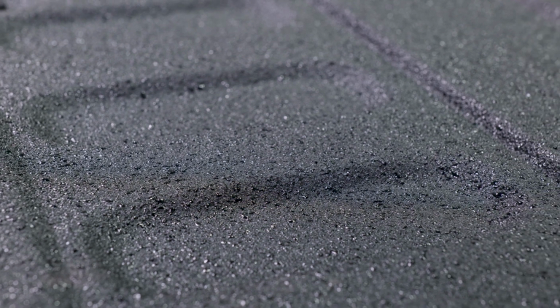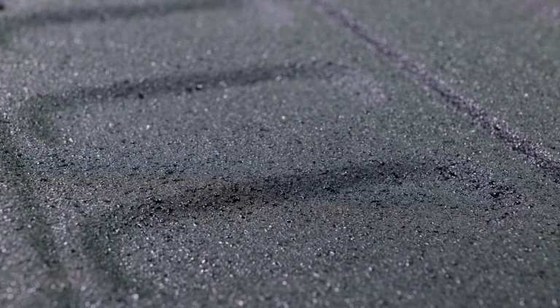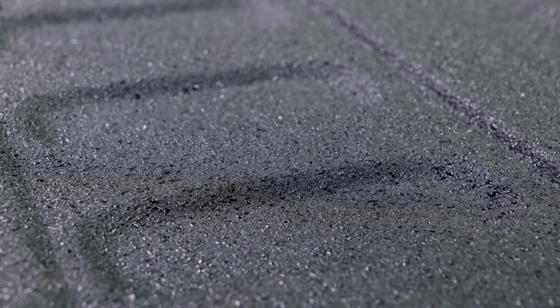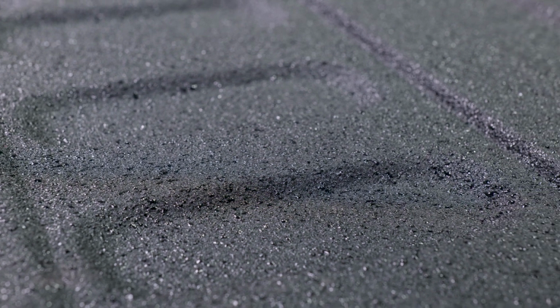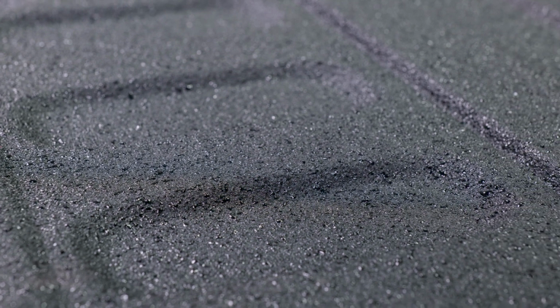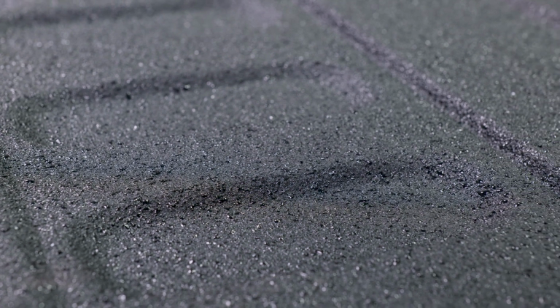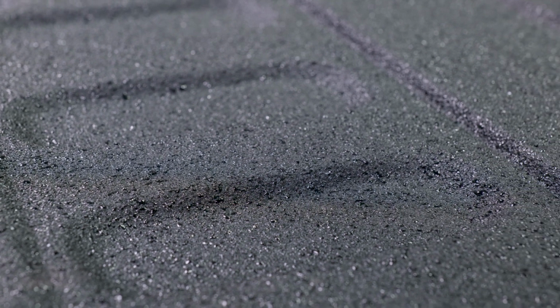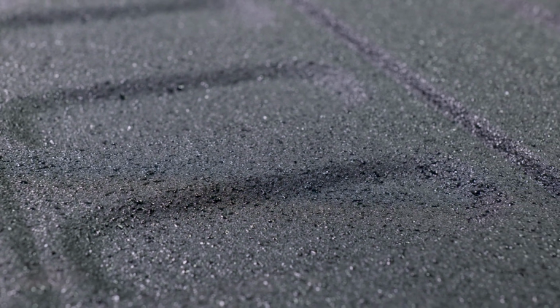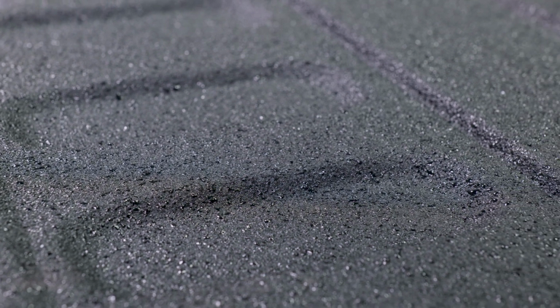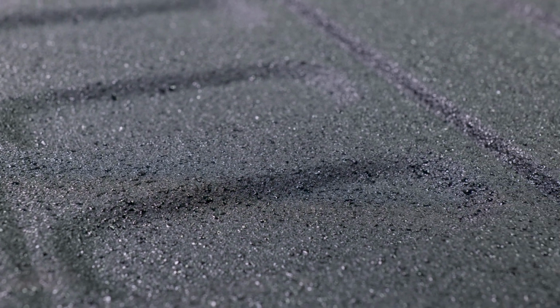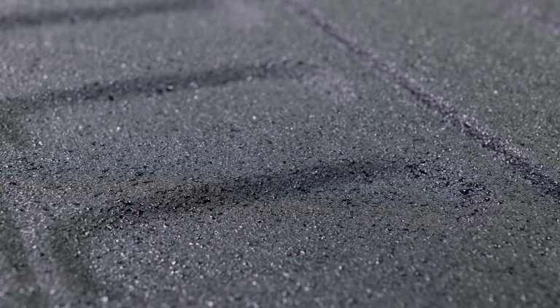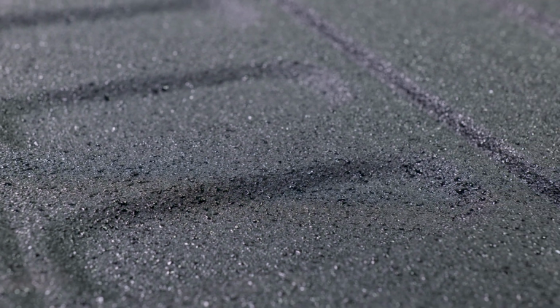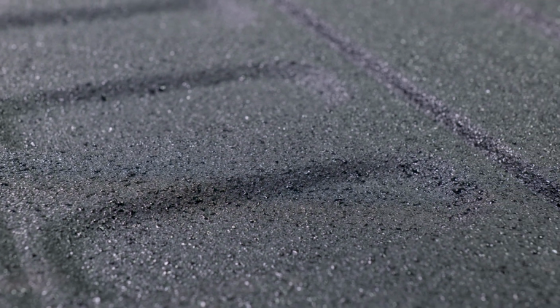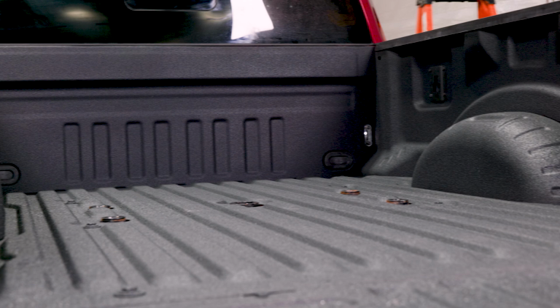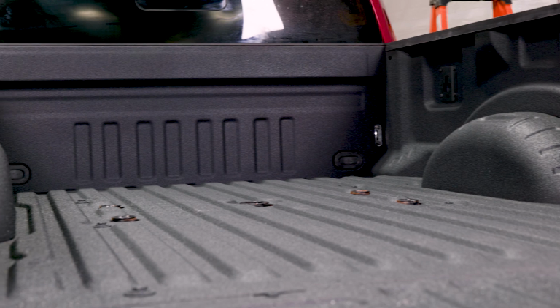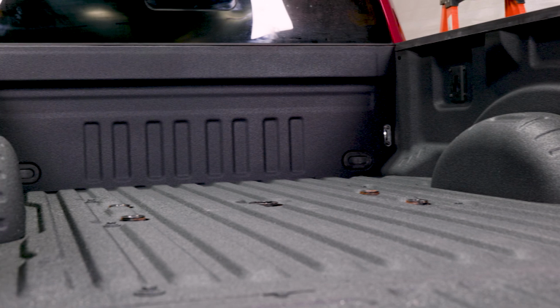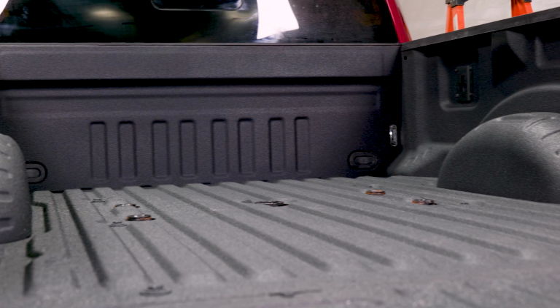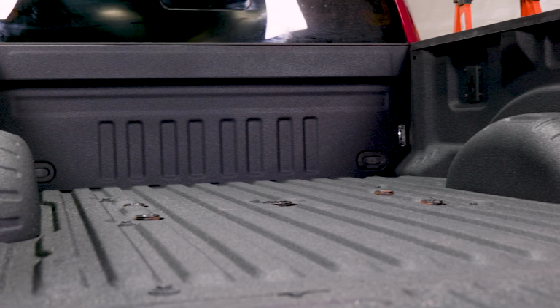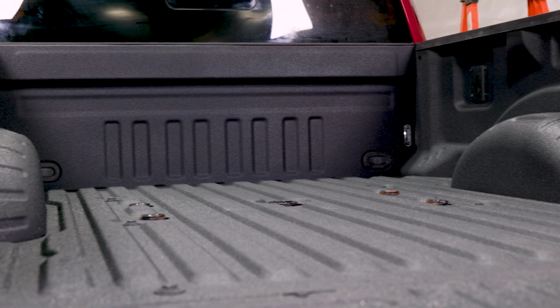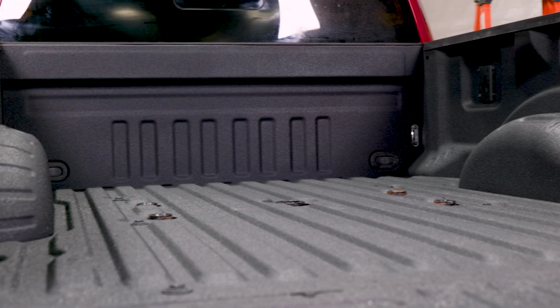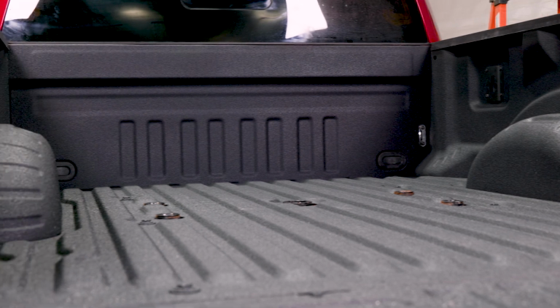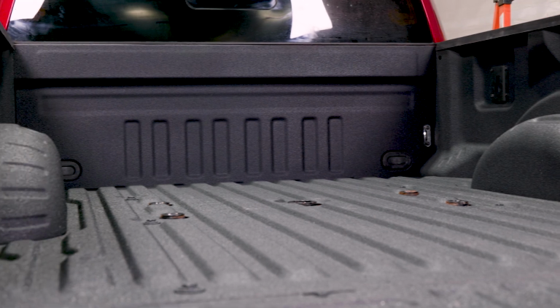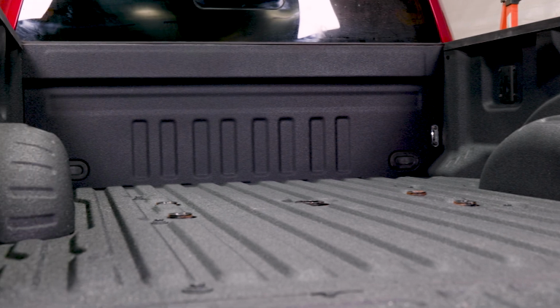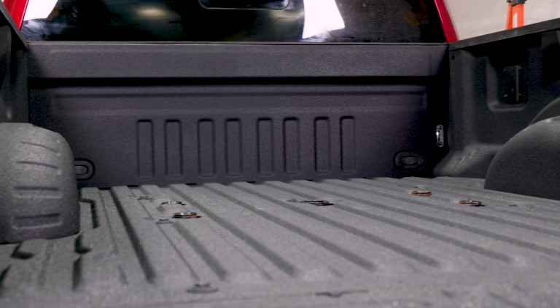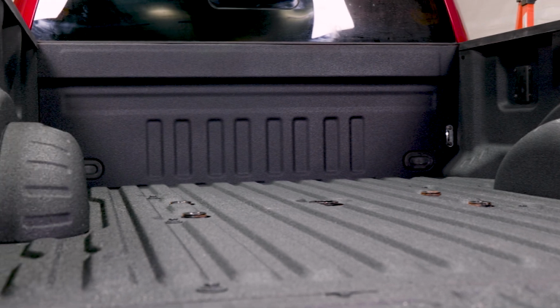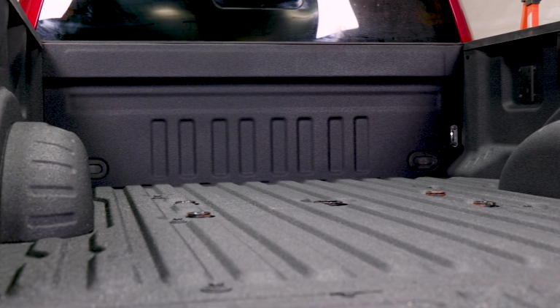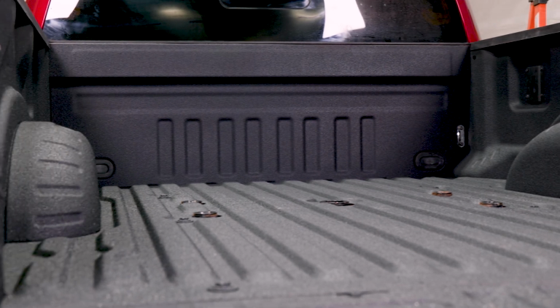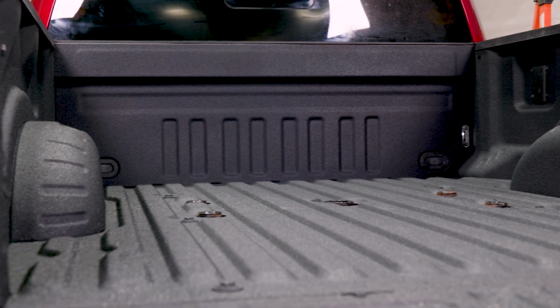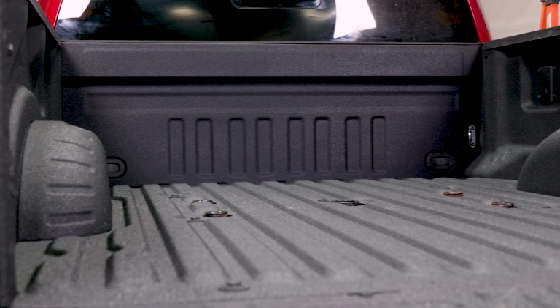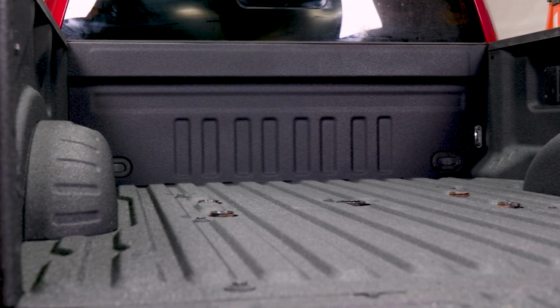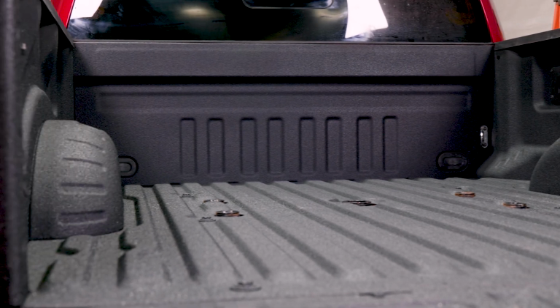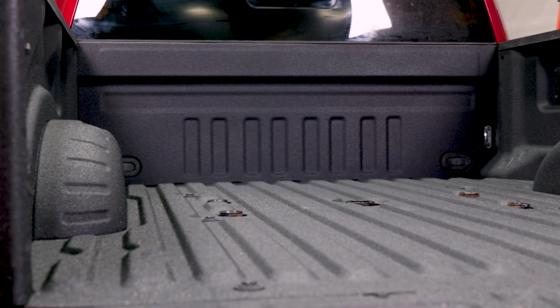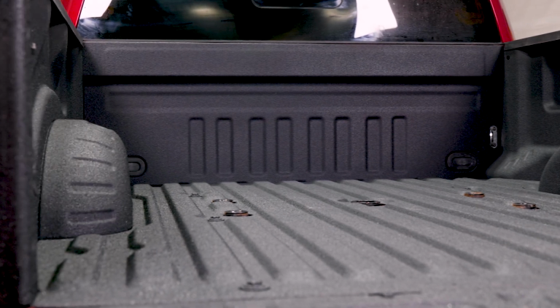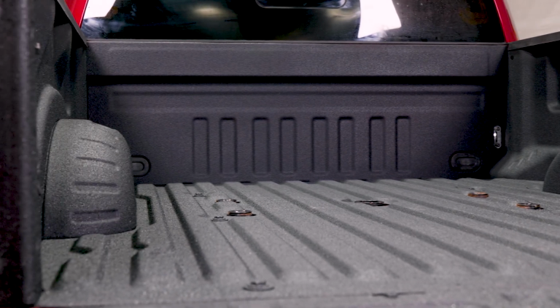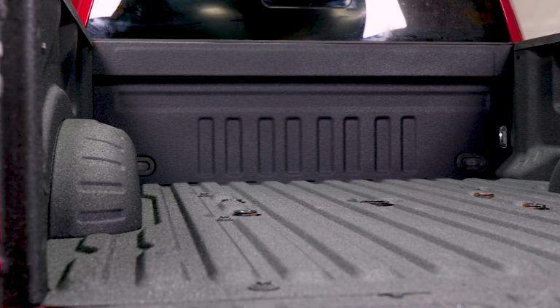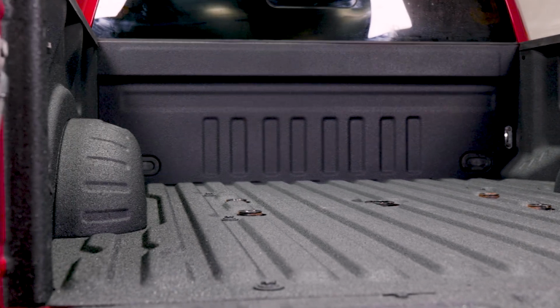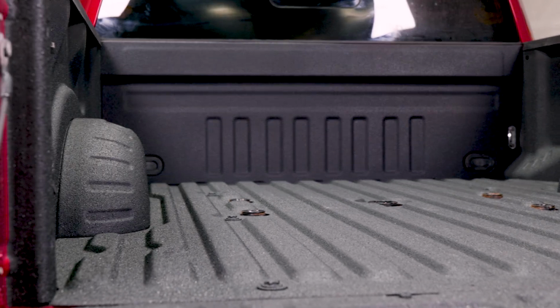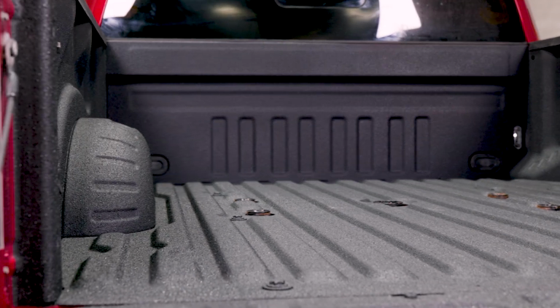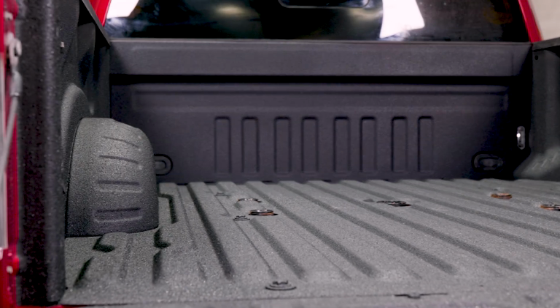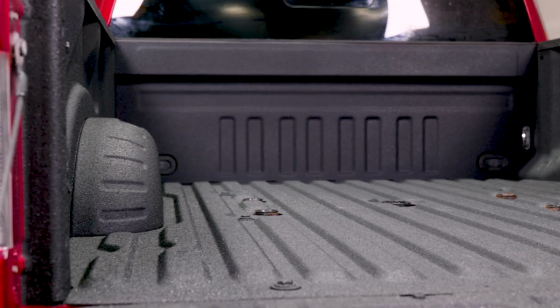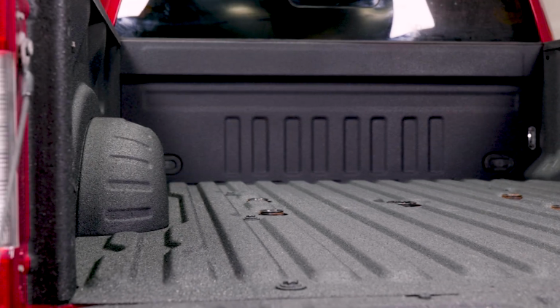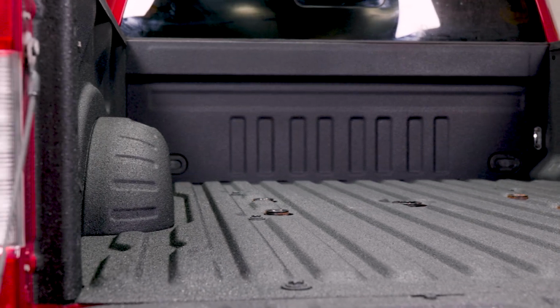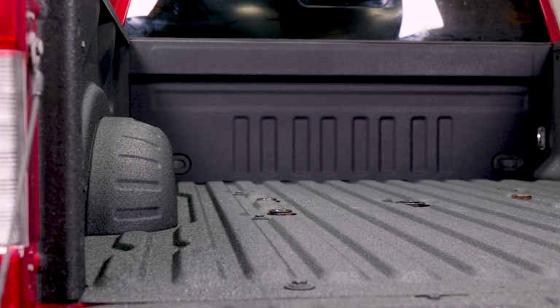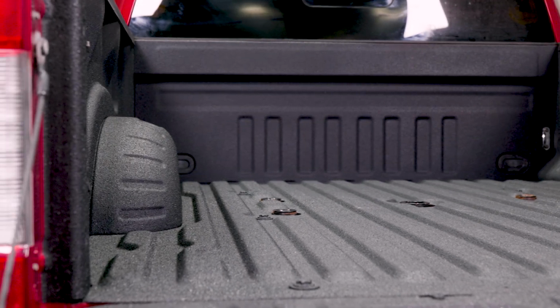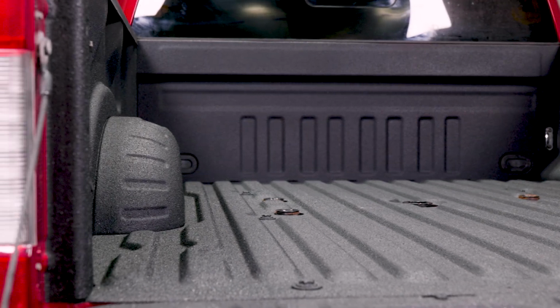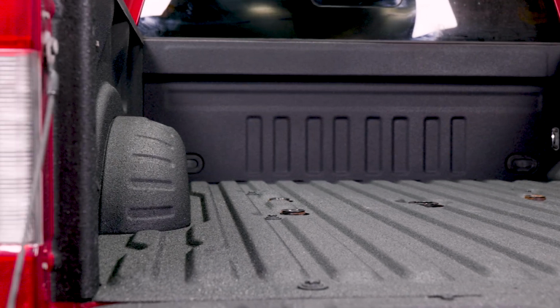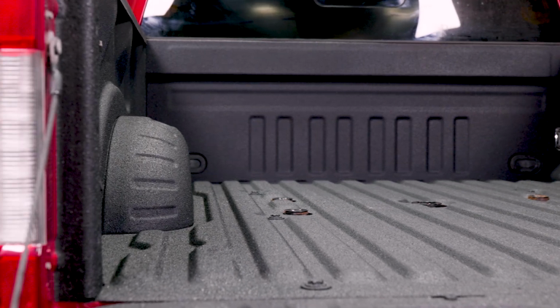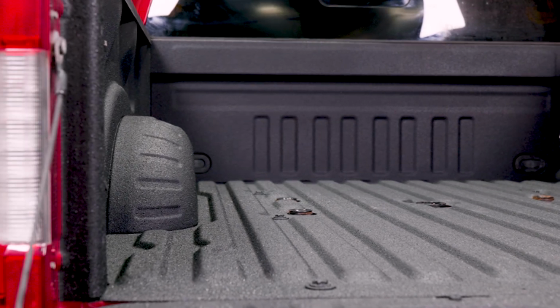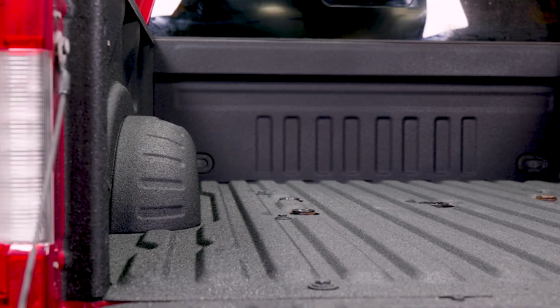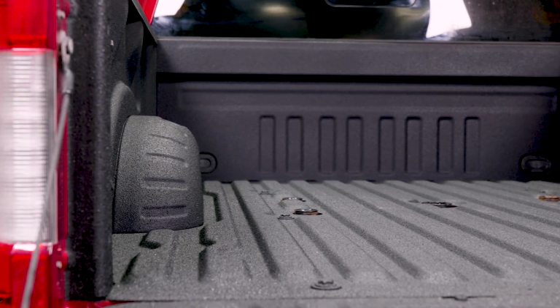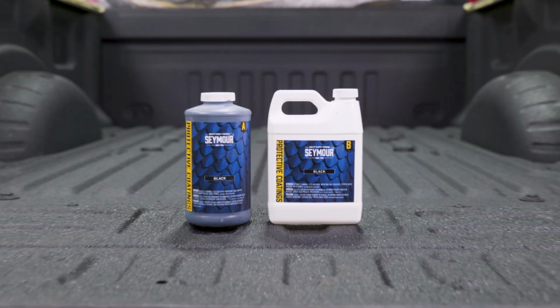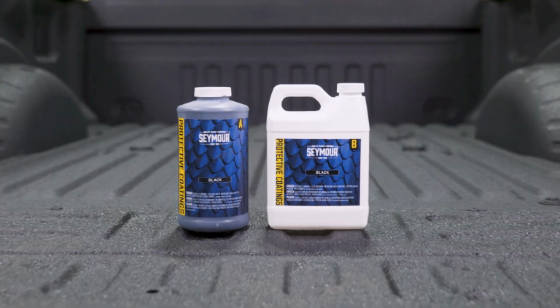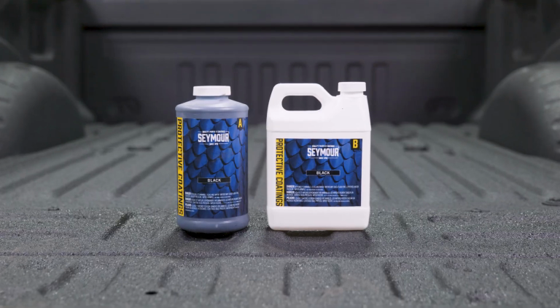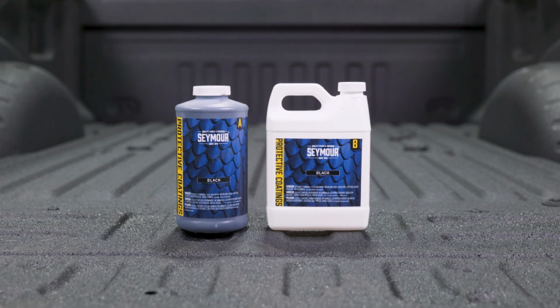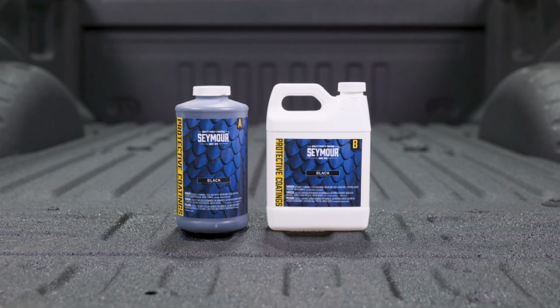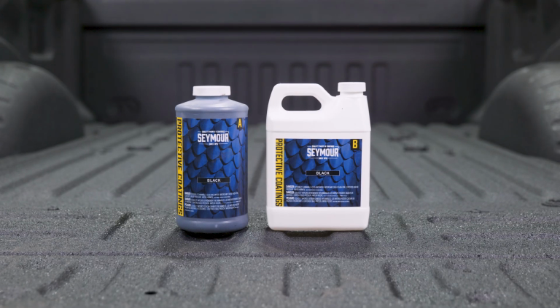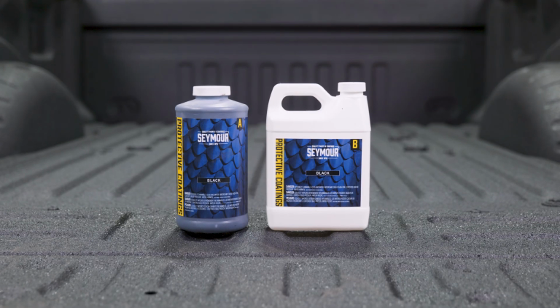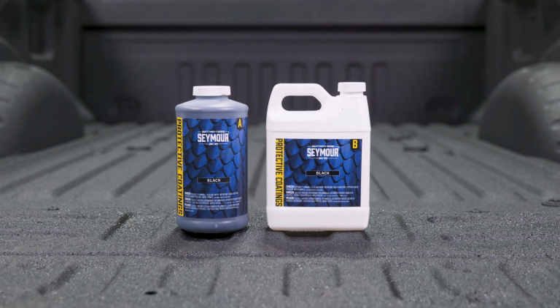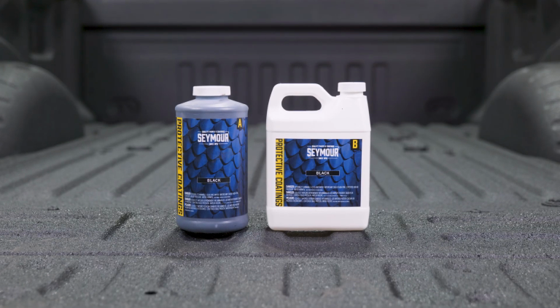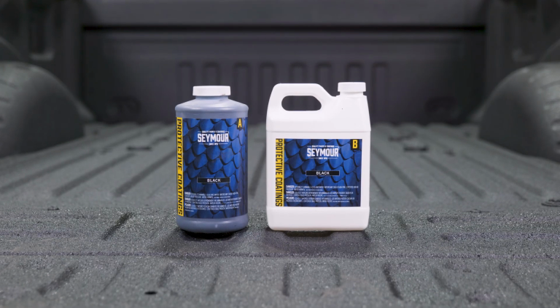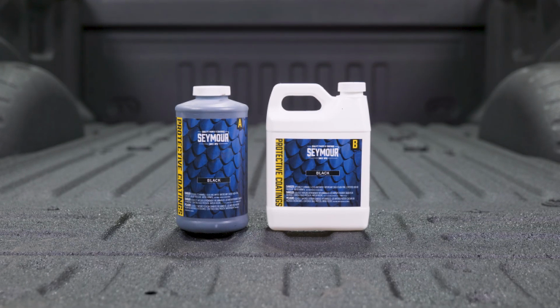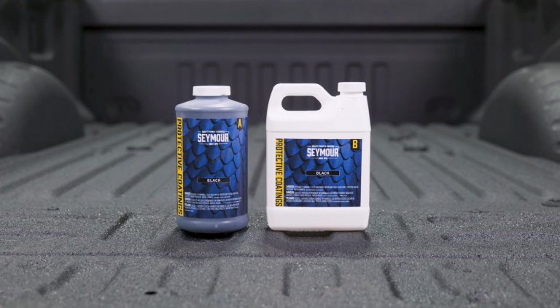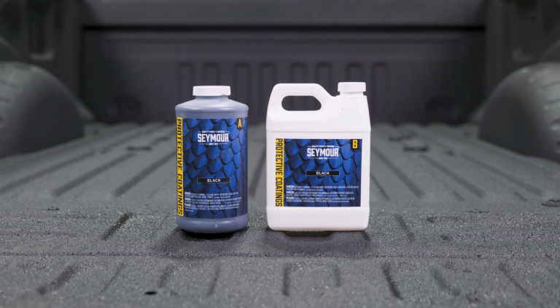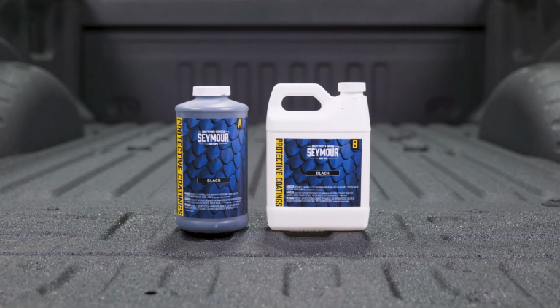Thanks for using Seymour's 2K Protective Coating. Good luck with your coating. We'll see you in the next video.